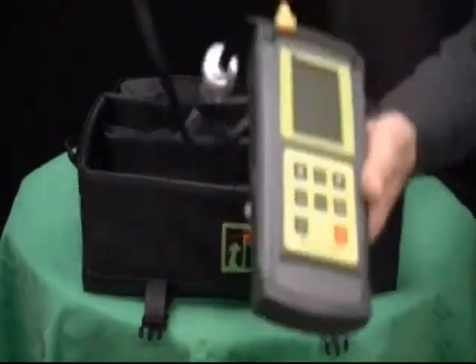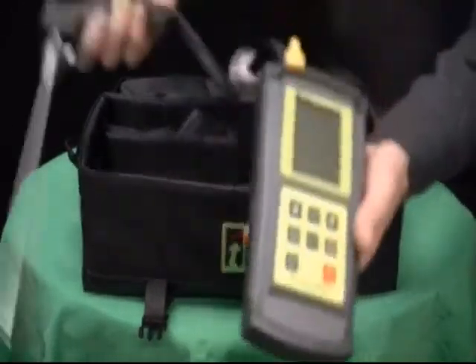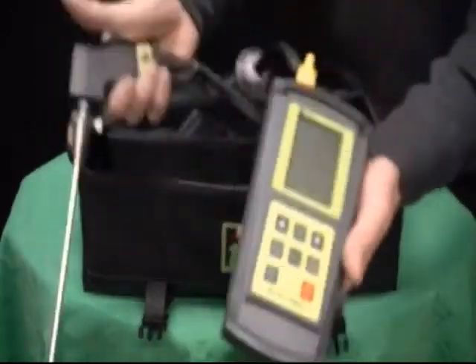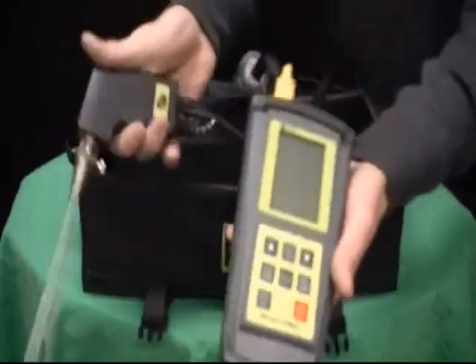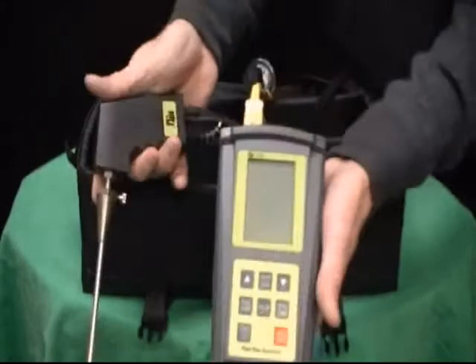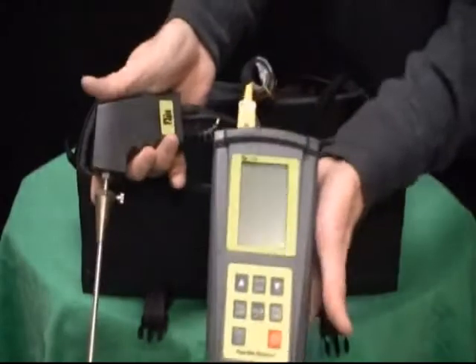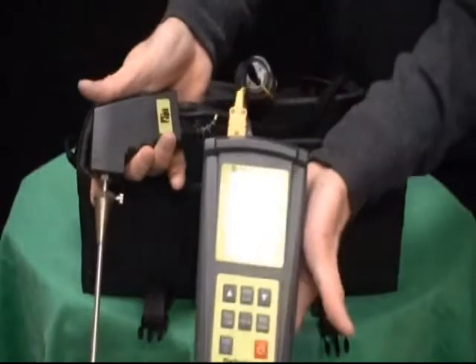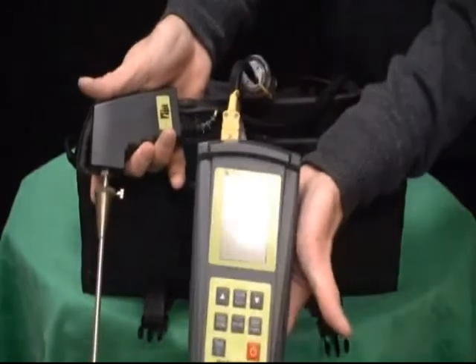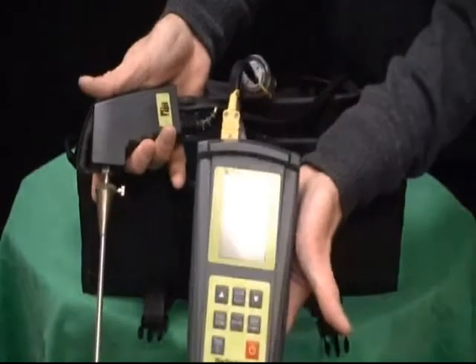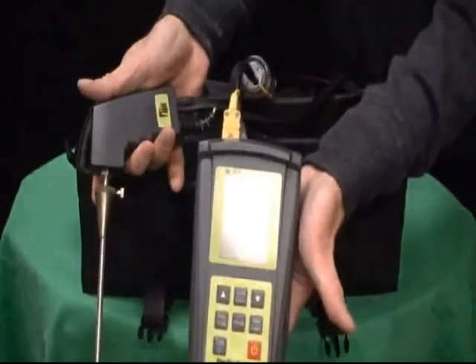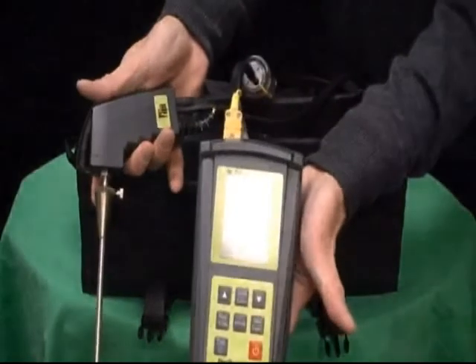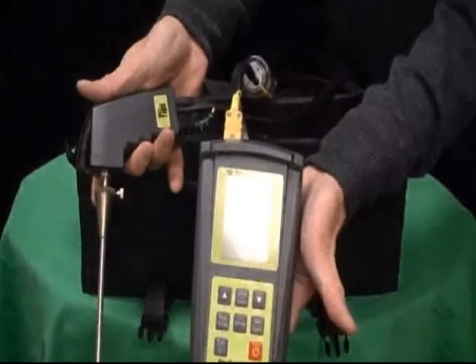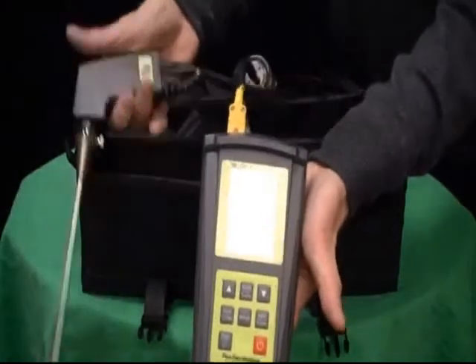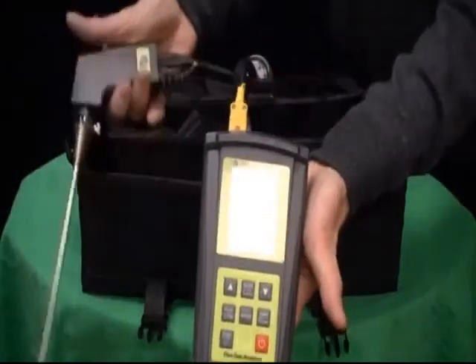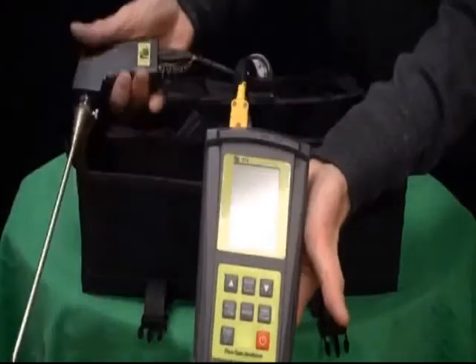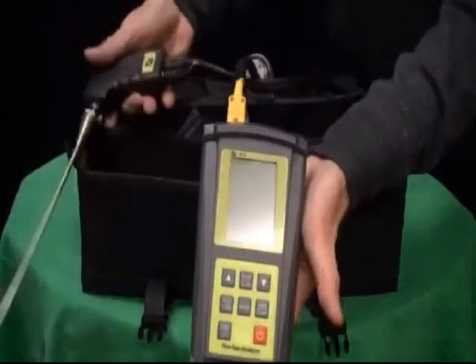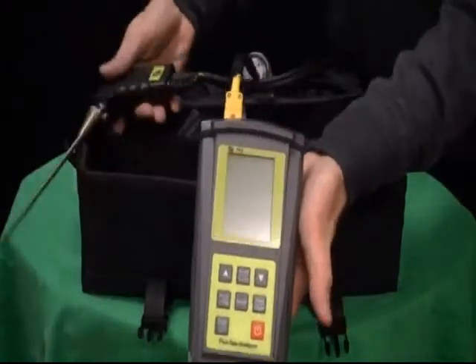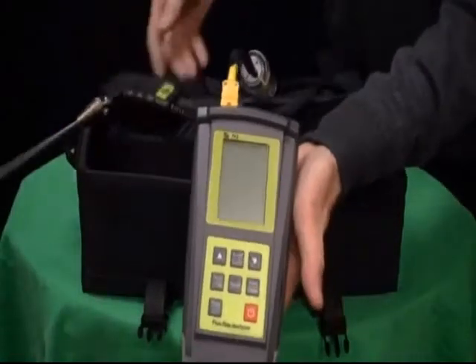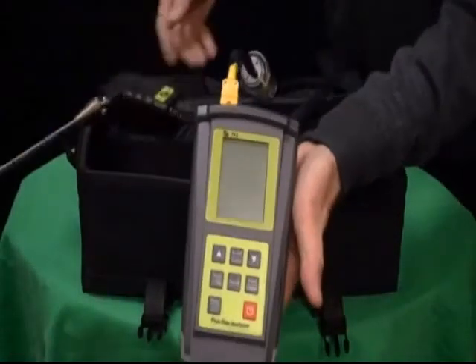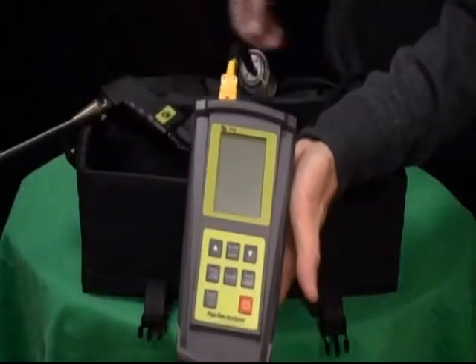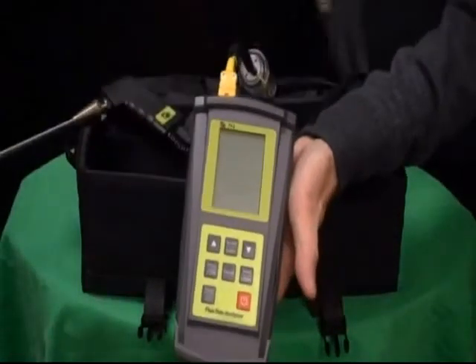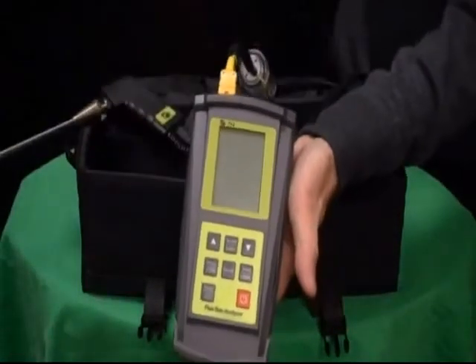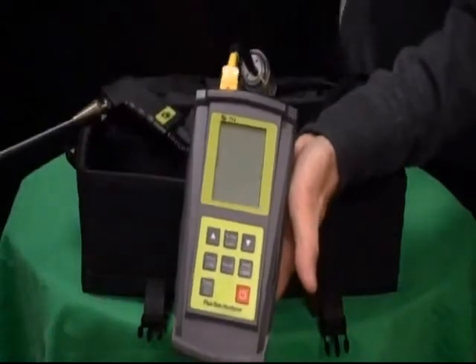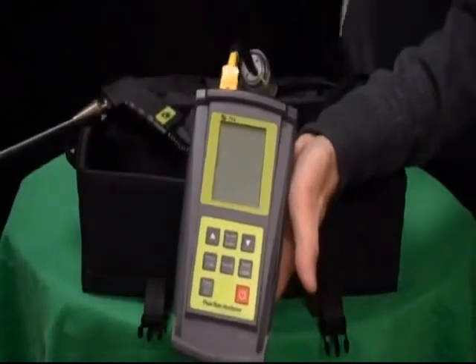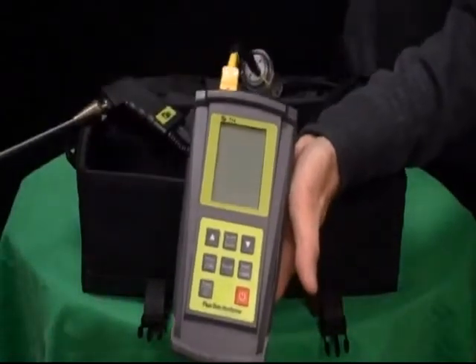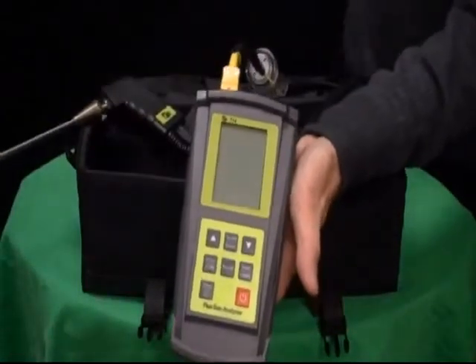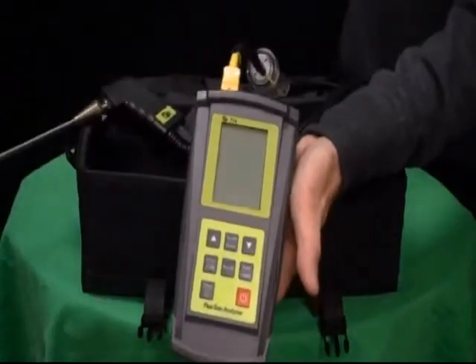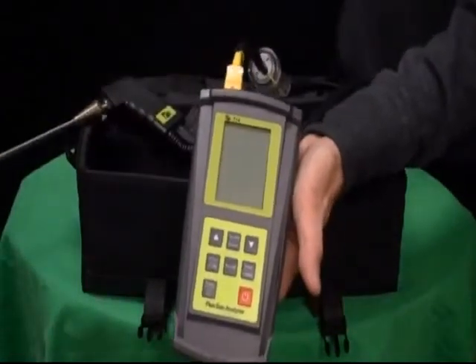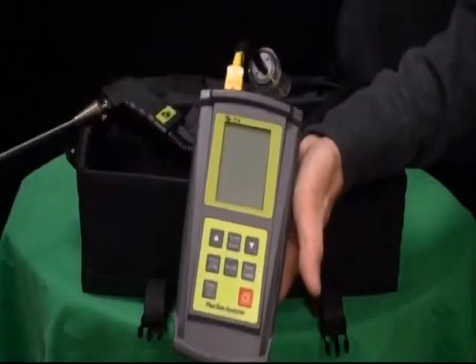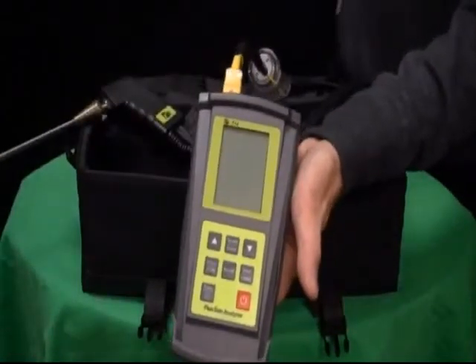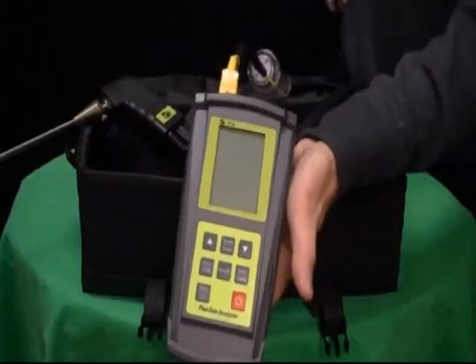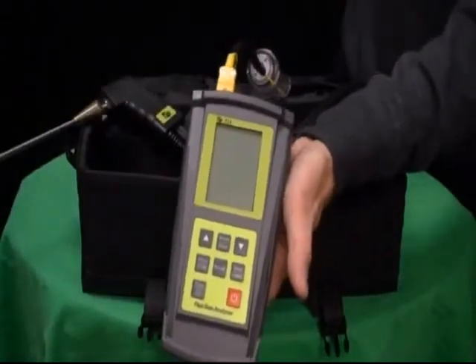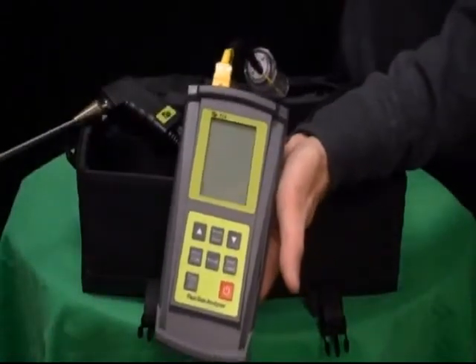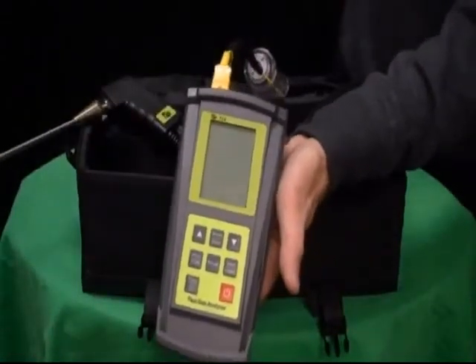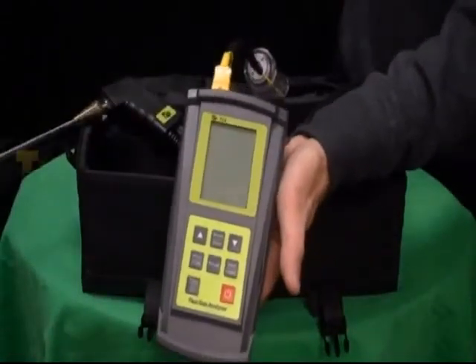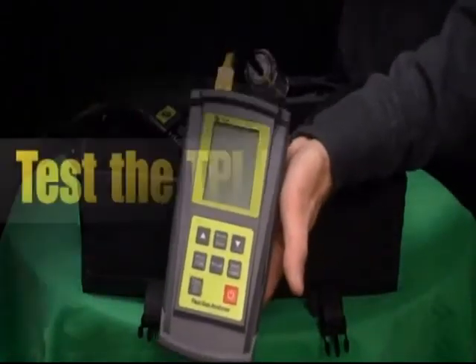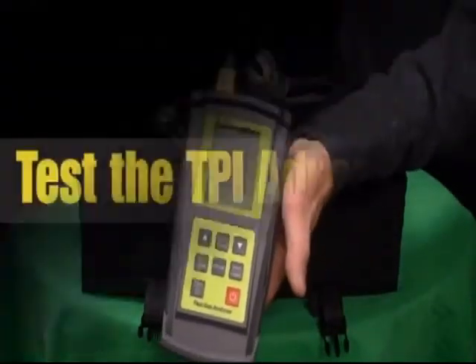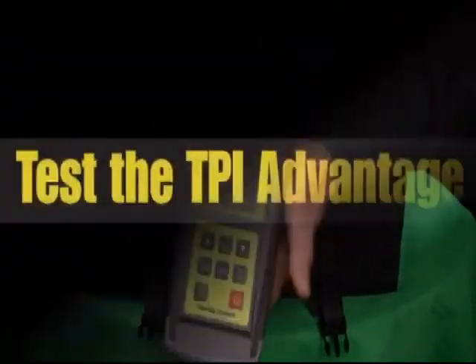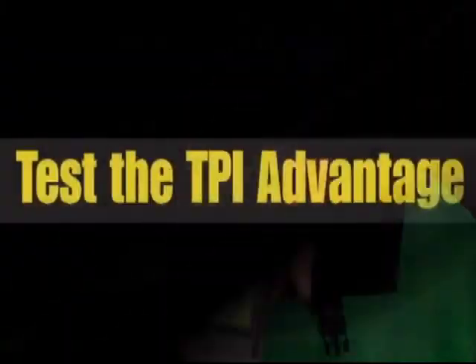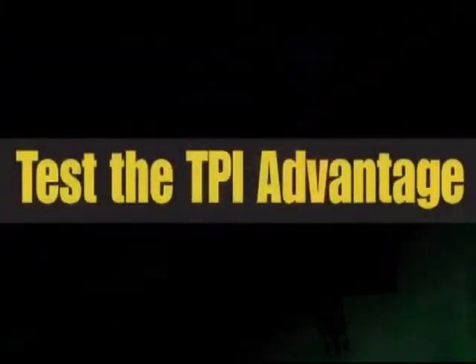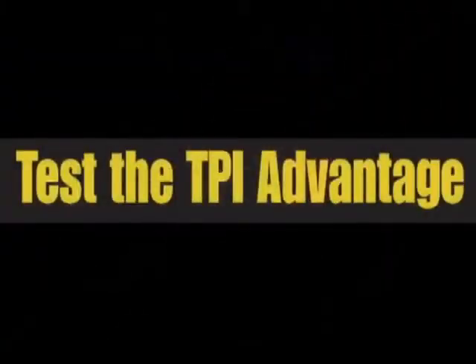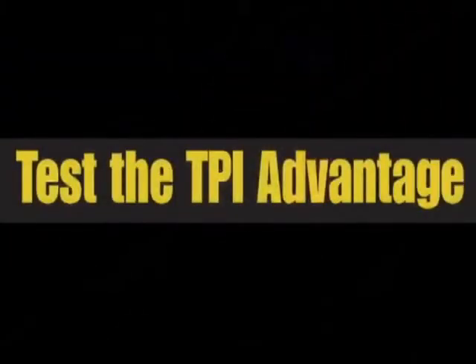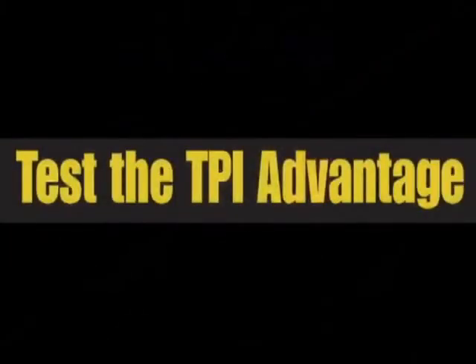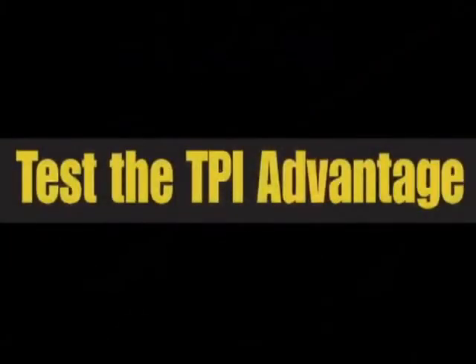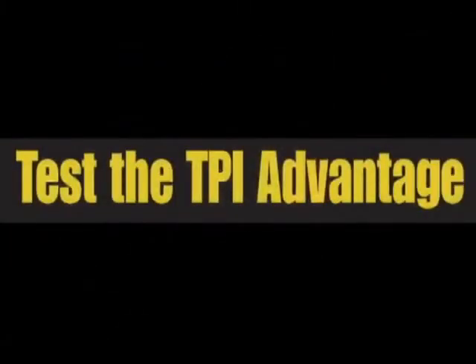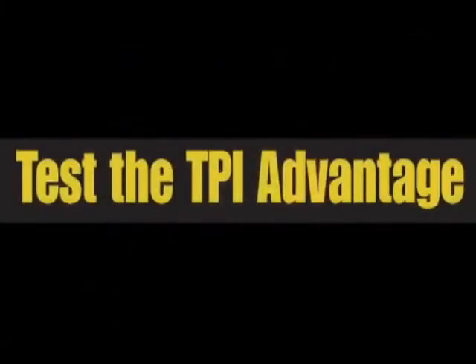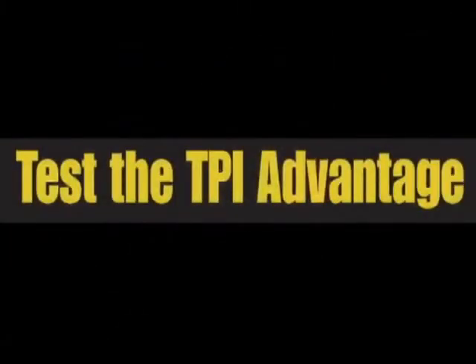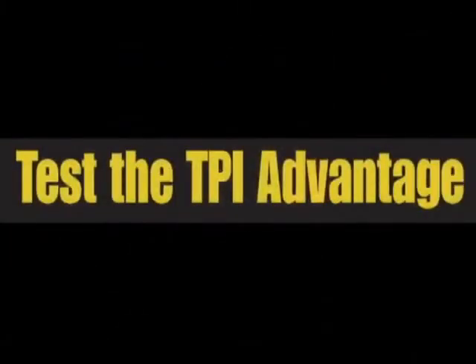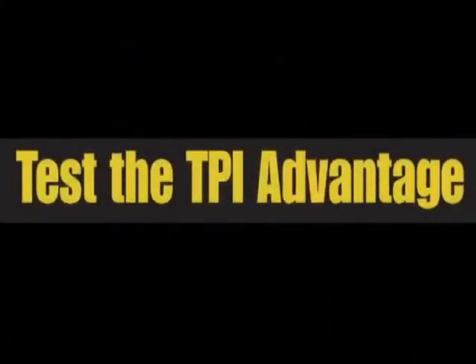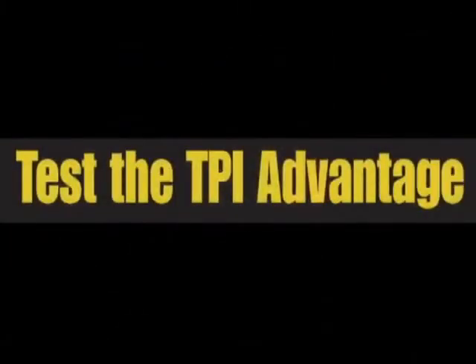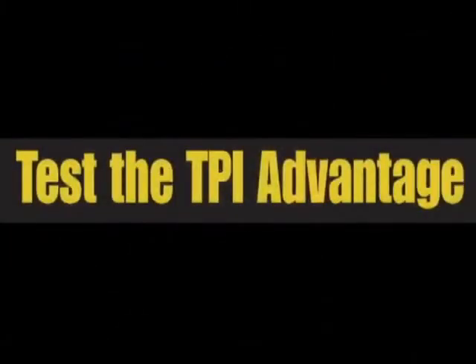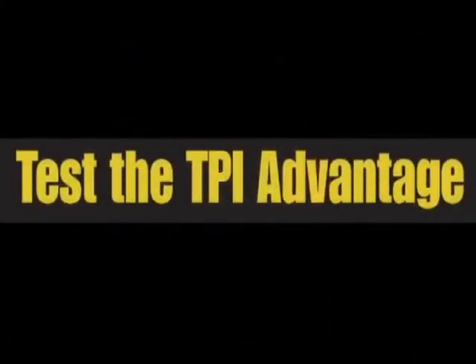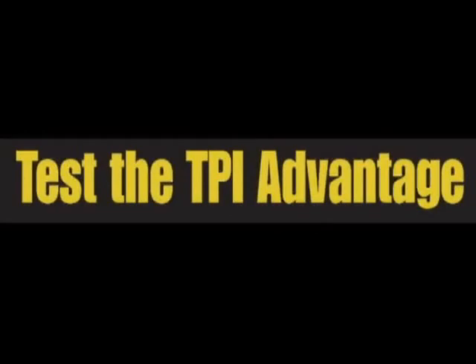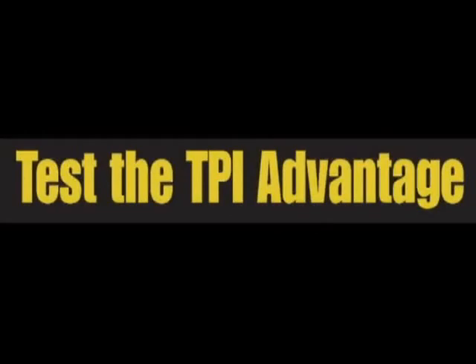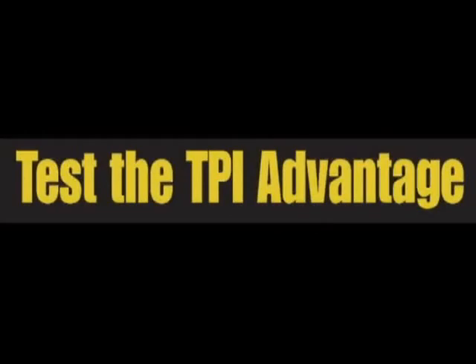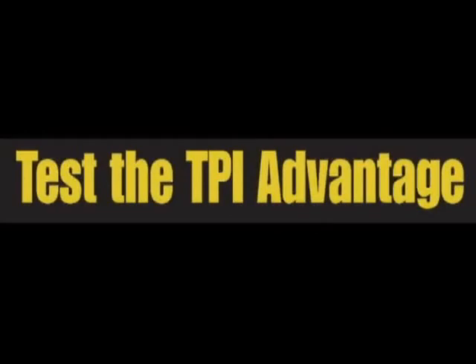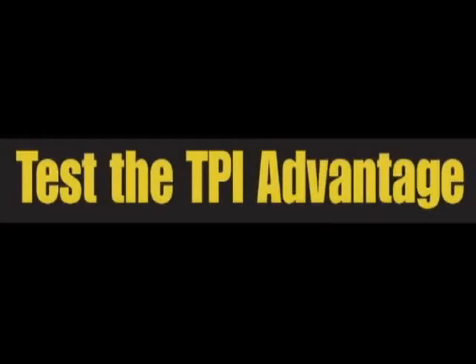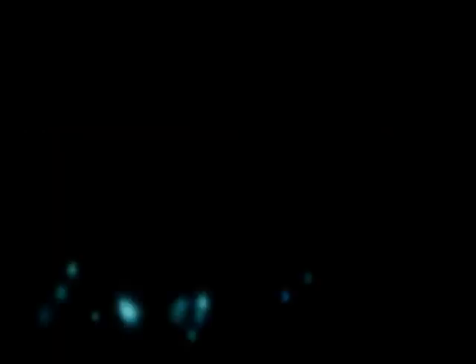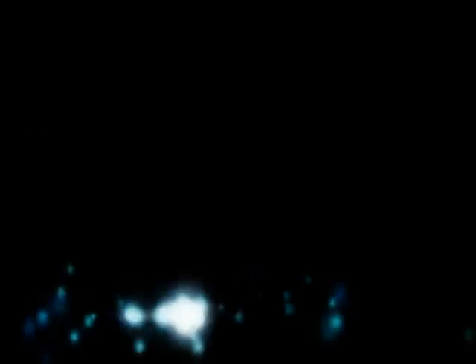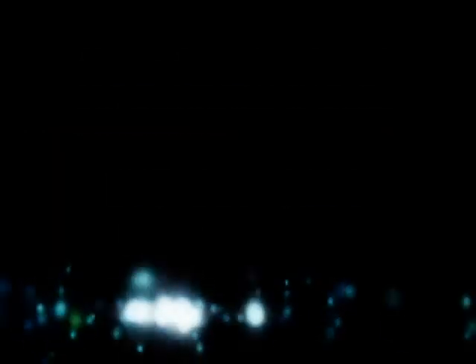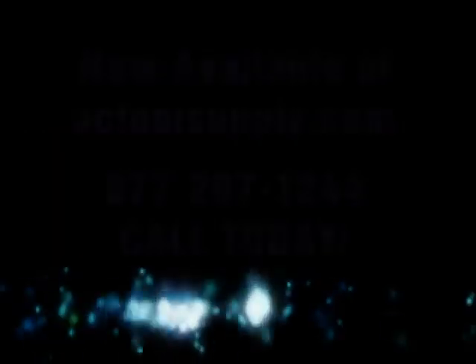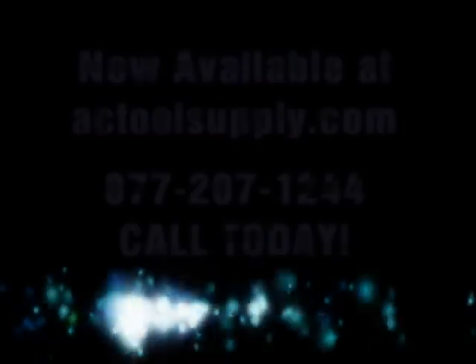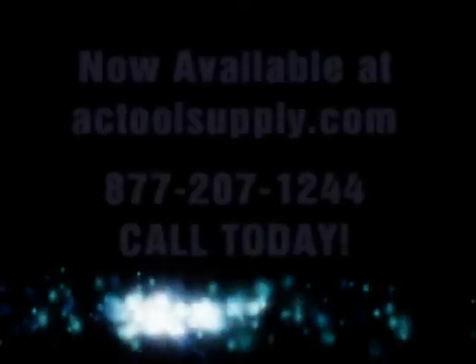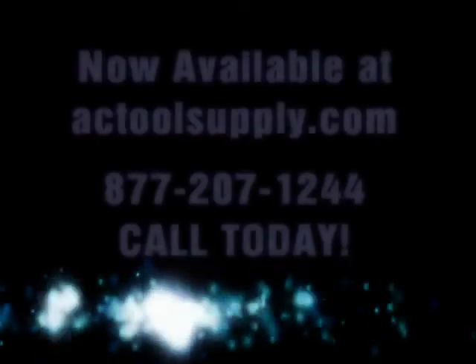If you'd like any additional information about the model 714 or any of the combustion efficiency analyzers, please contact us.